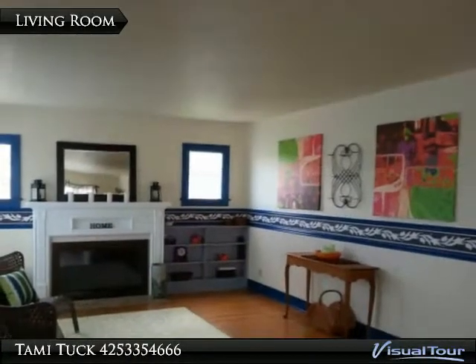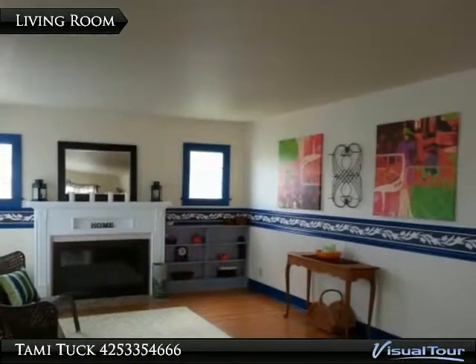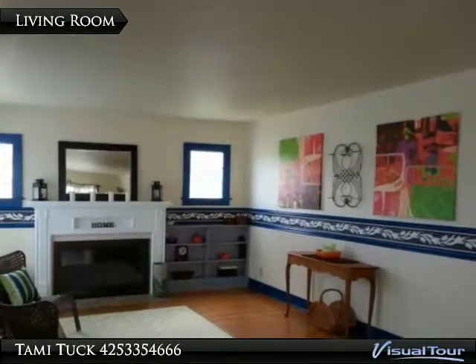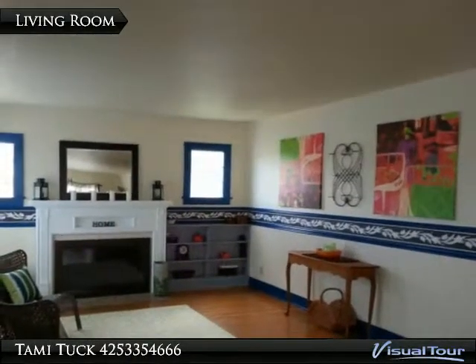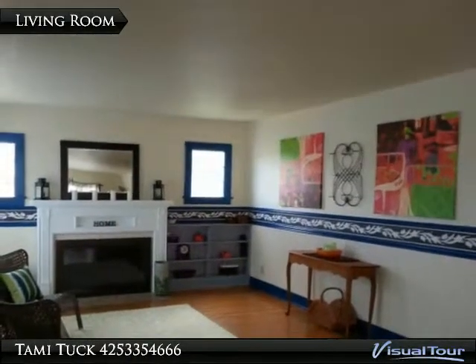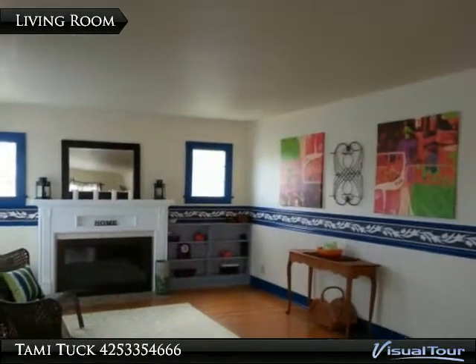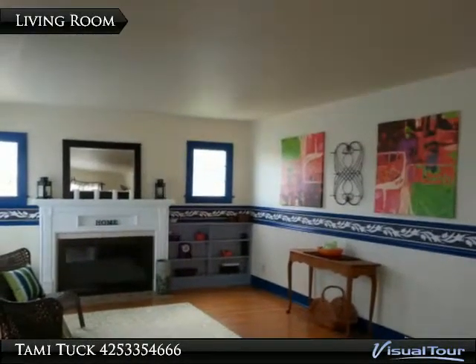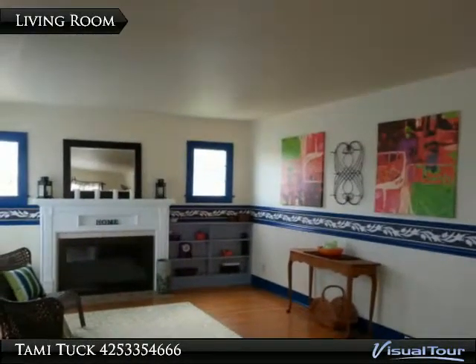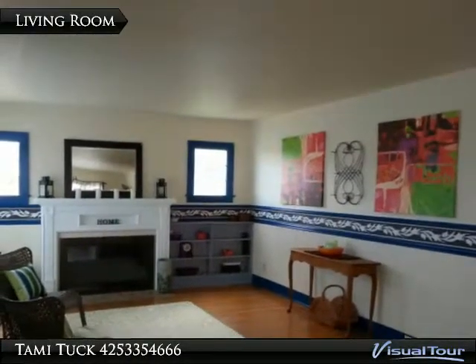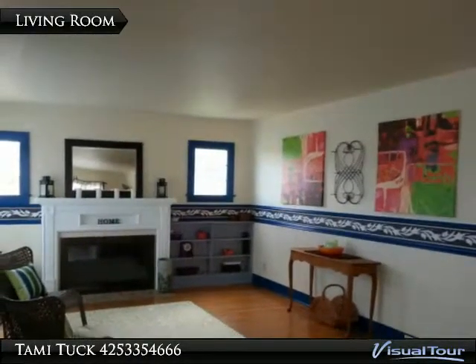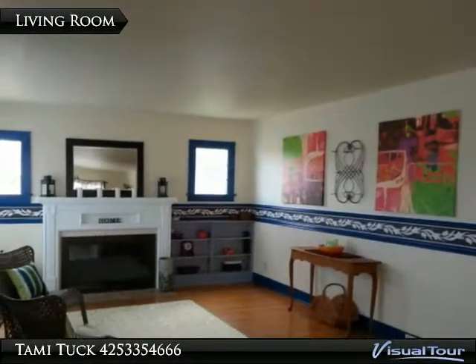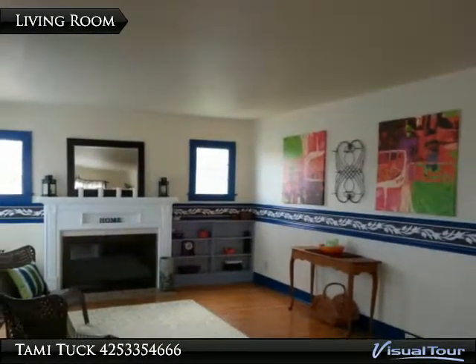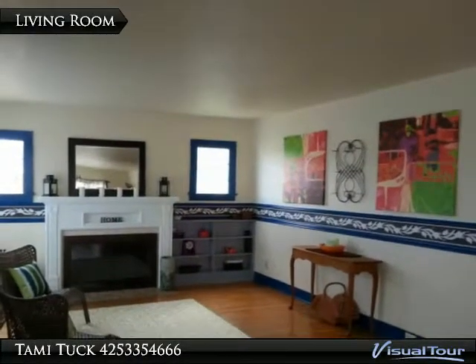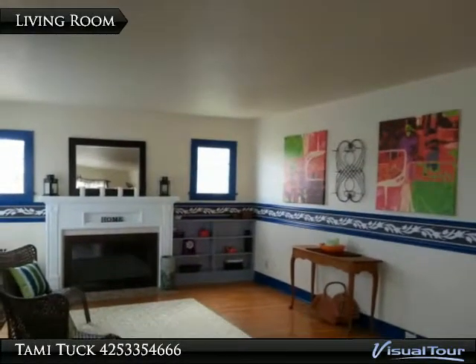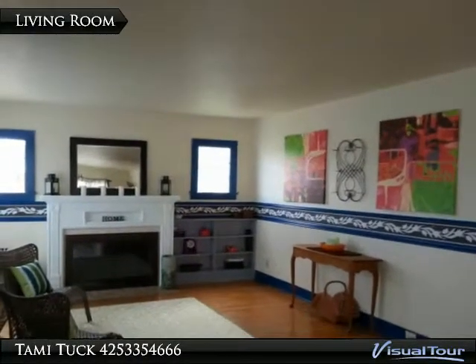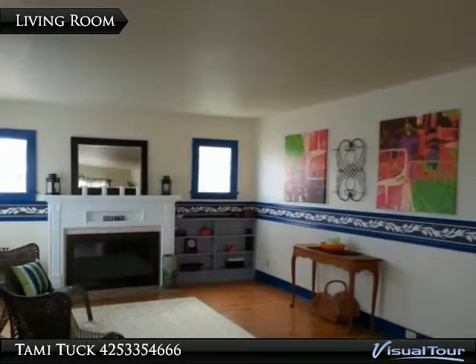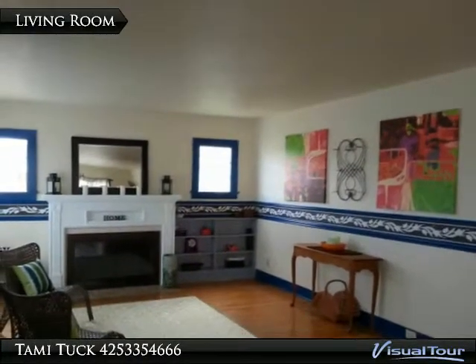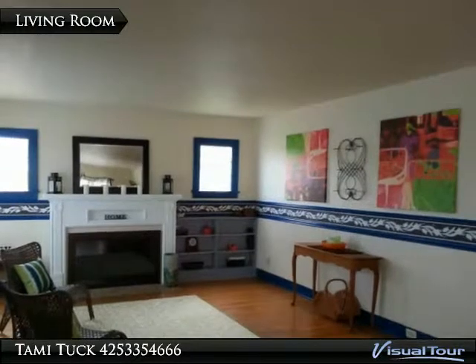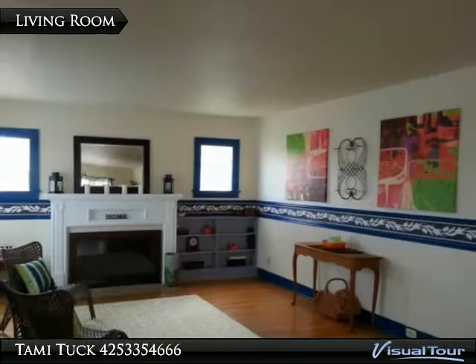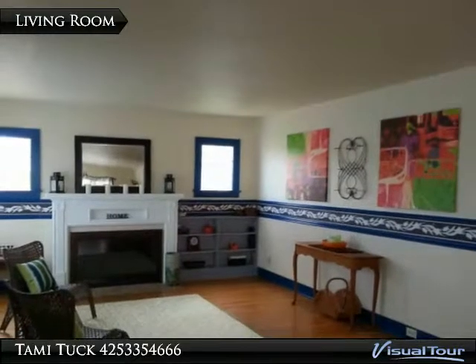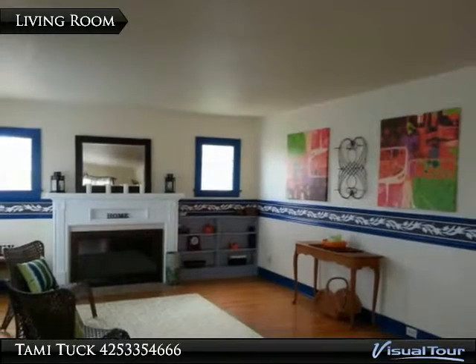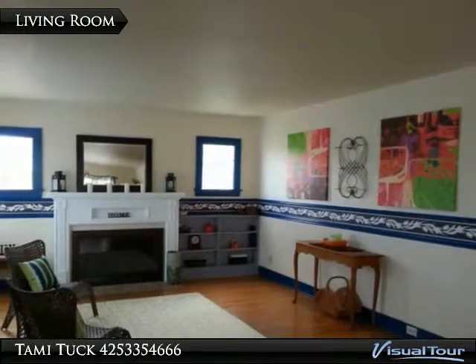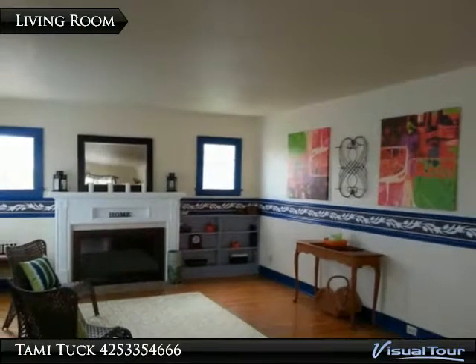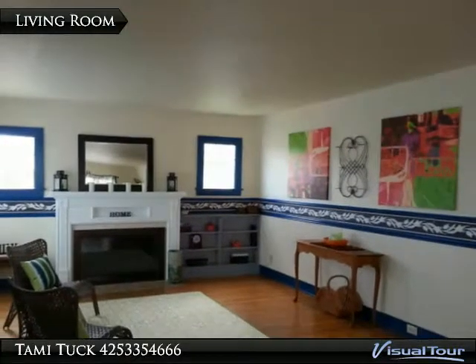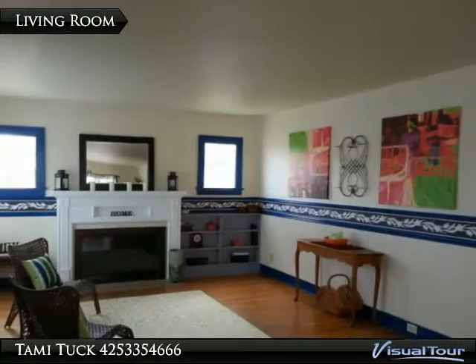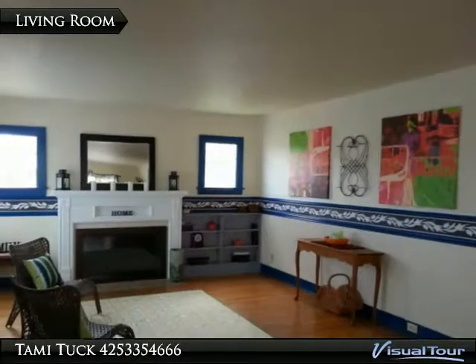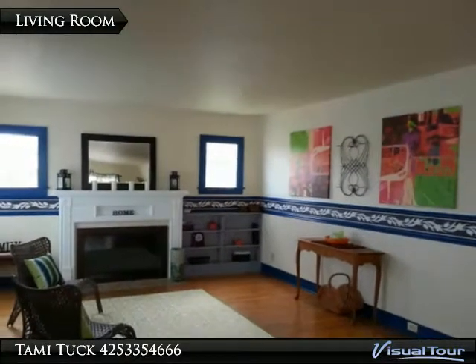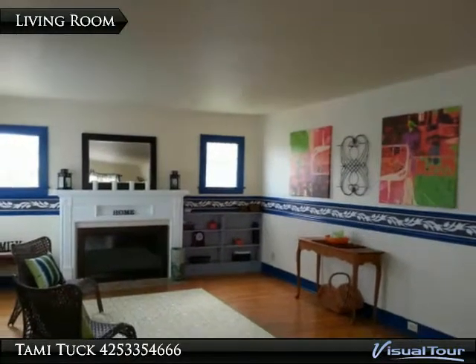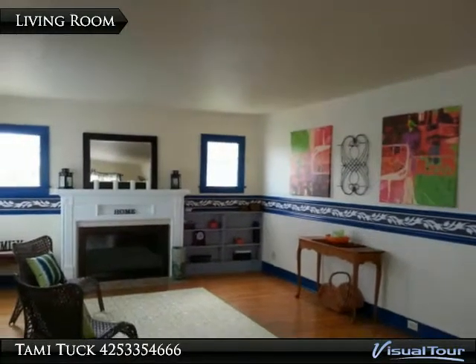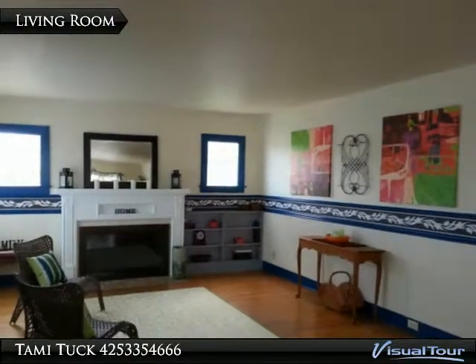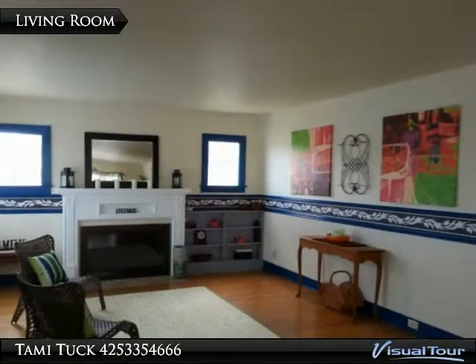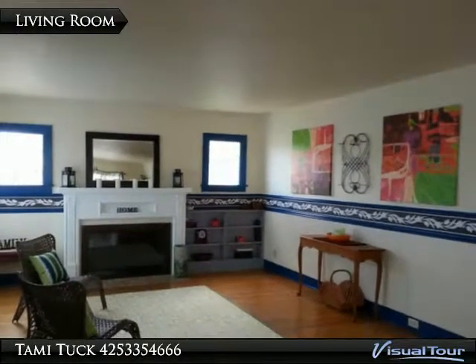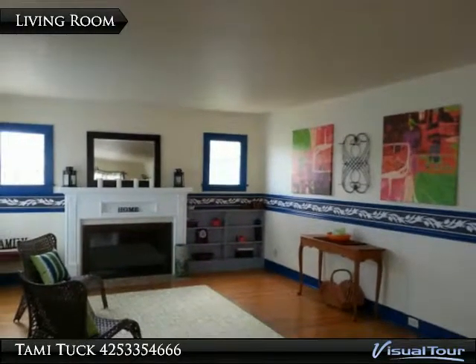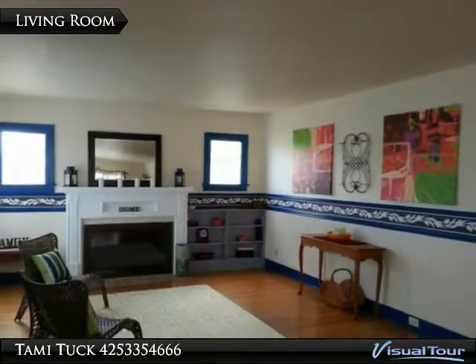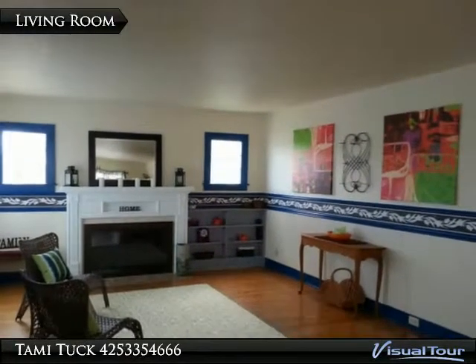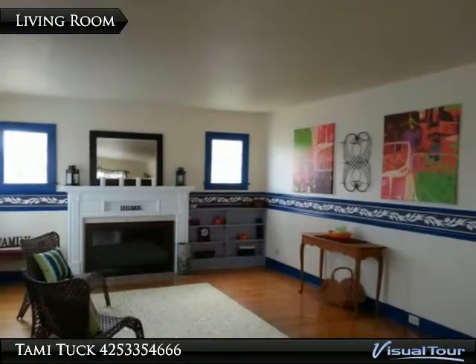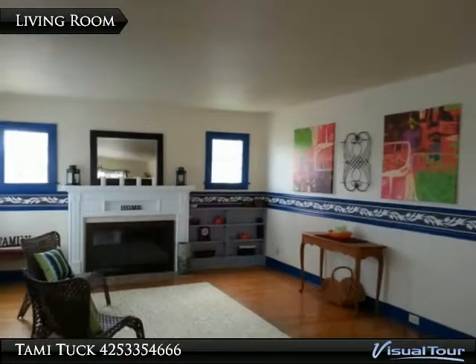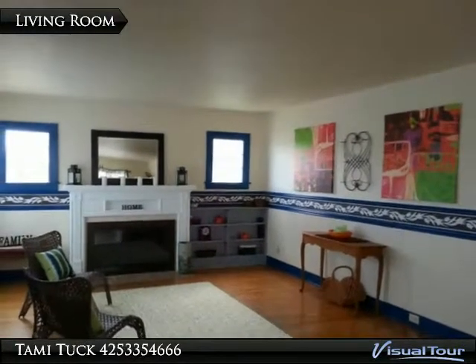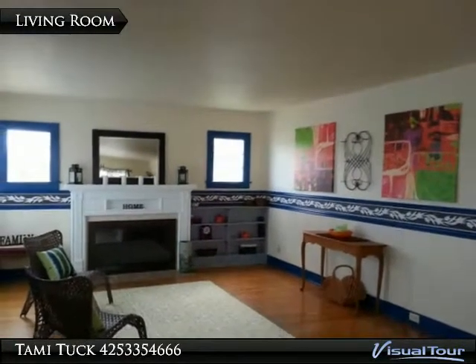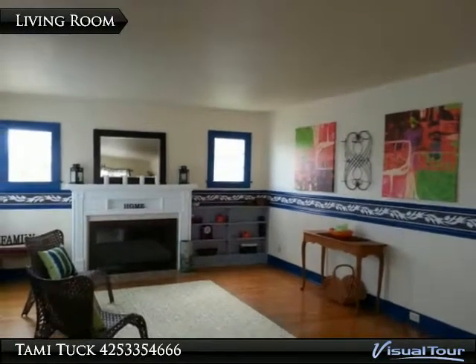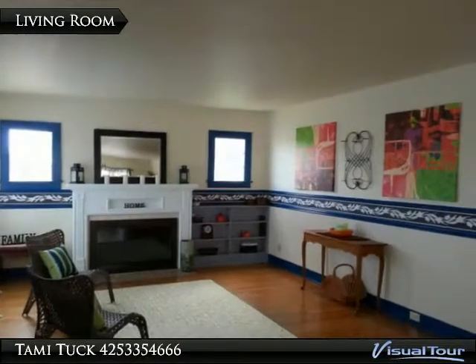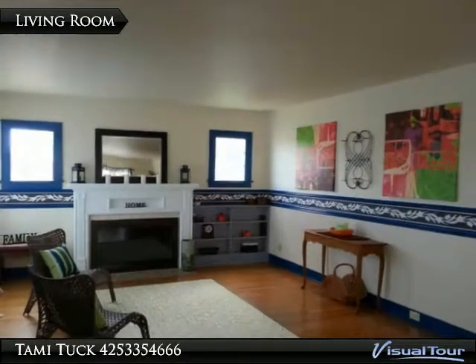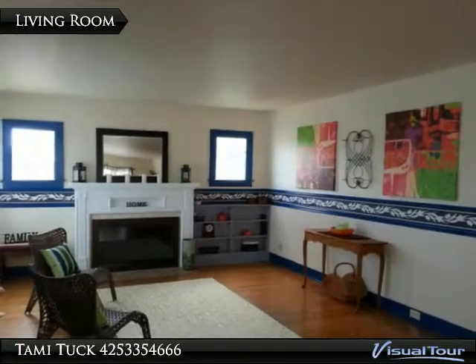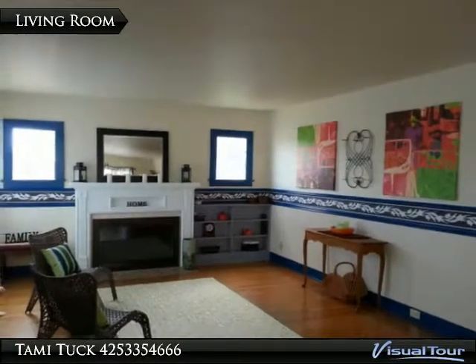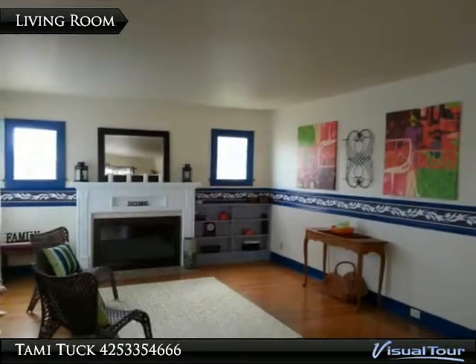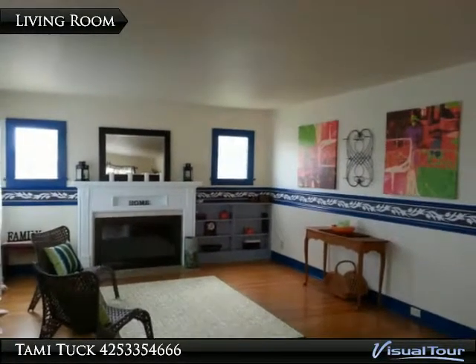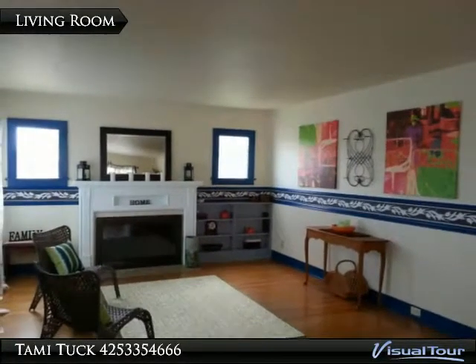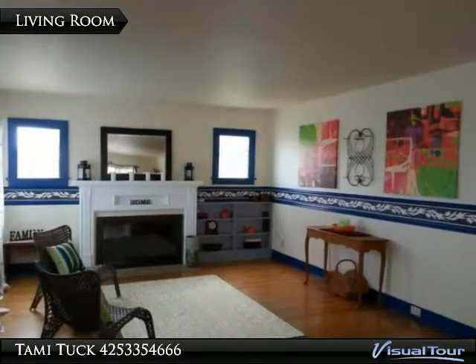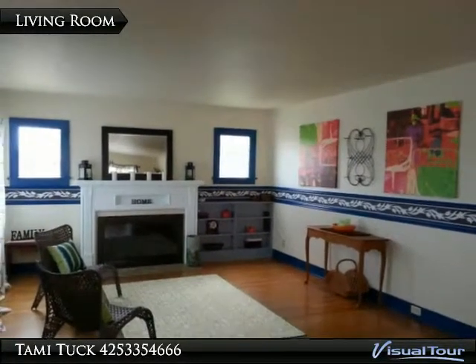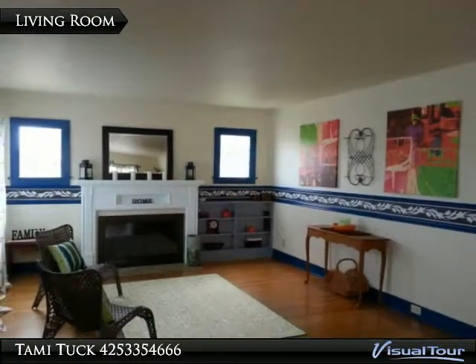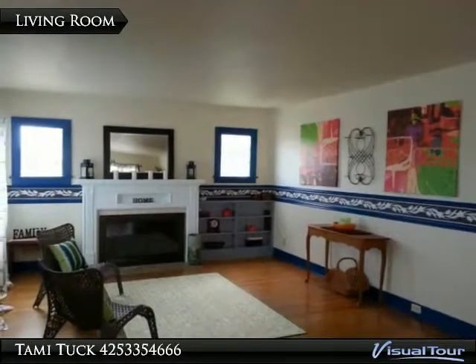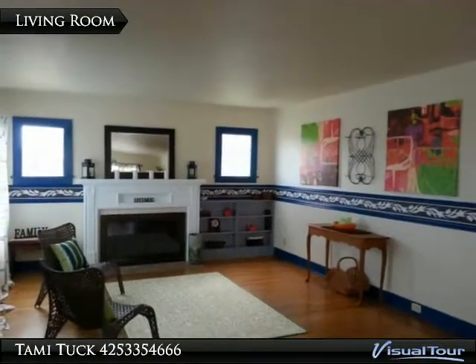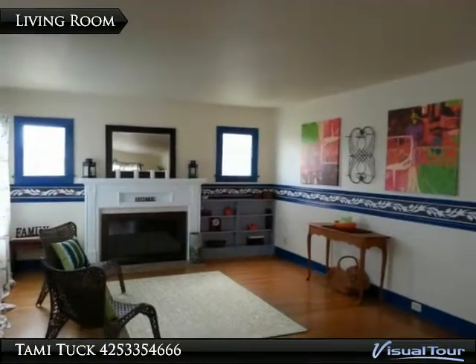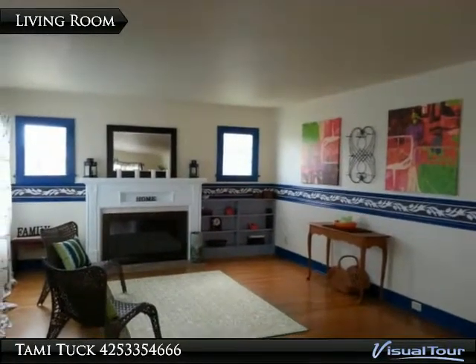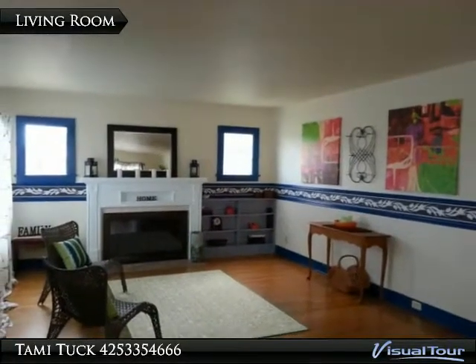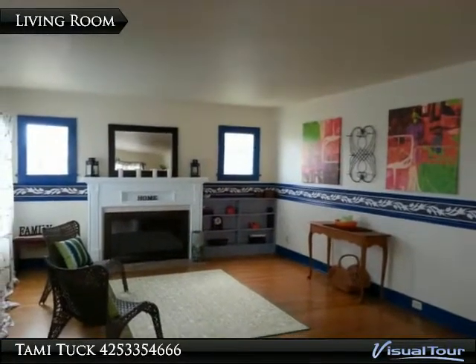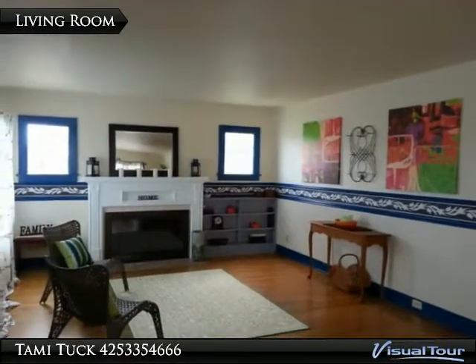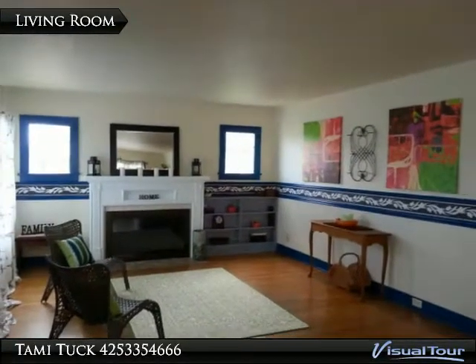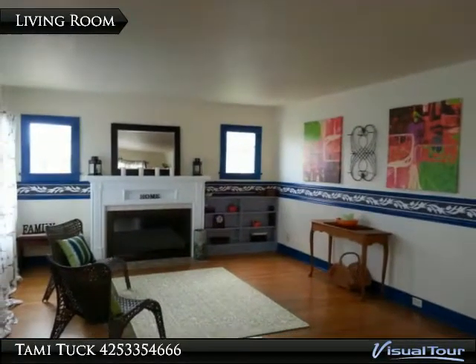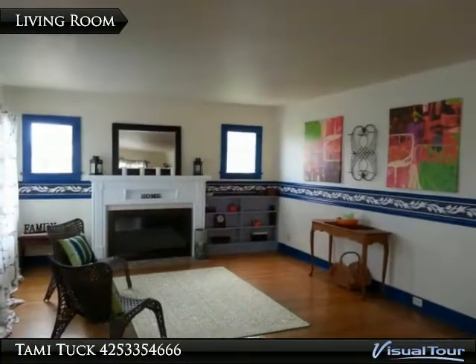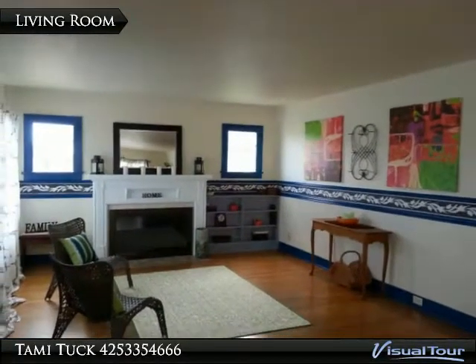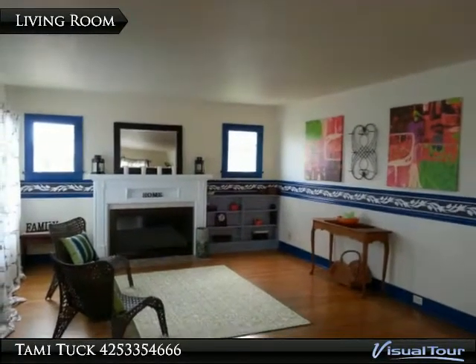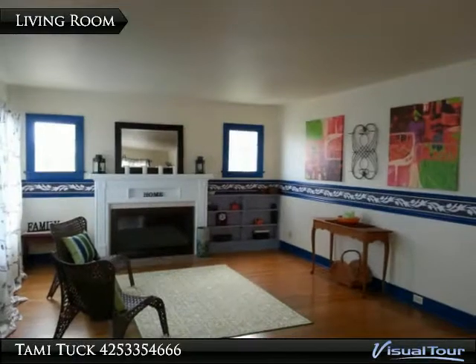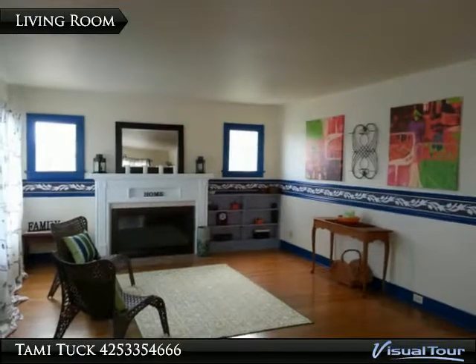Original hardwood floors and a real wood-burning fireplace. Built-ins and a romantic mantel give this living room character.